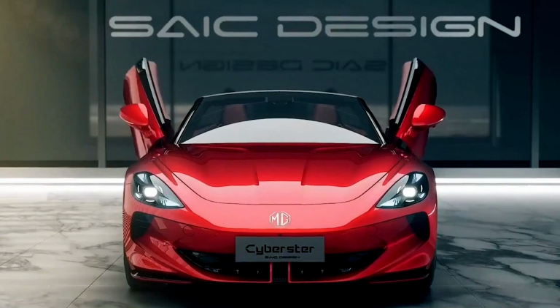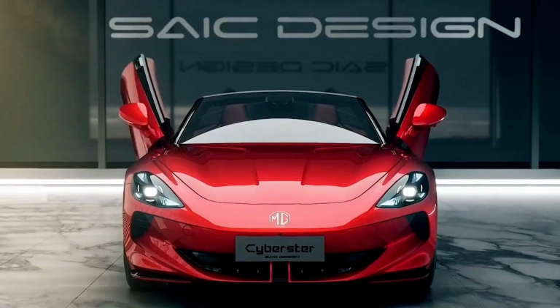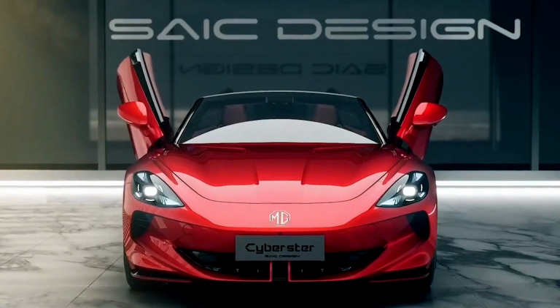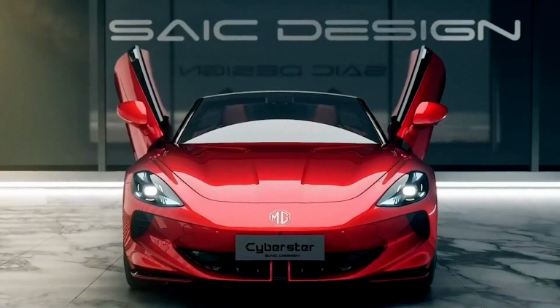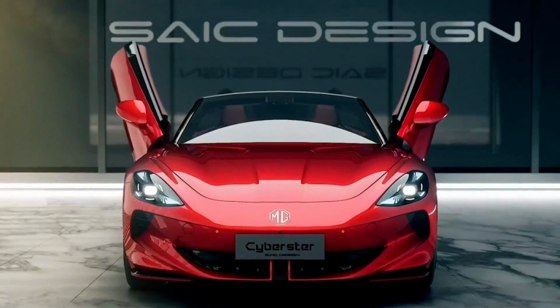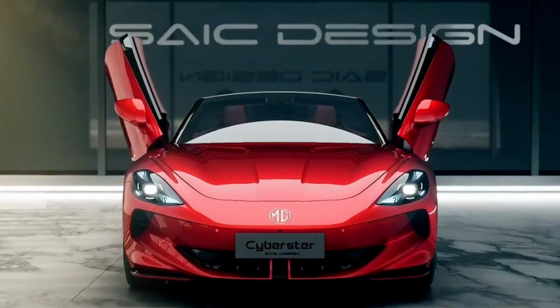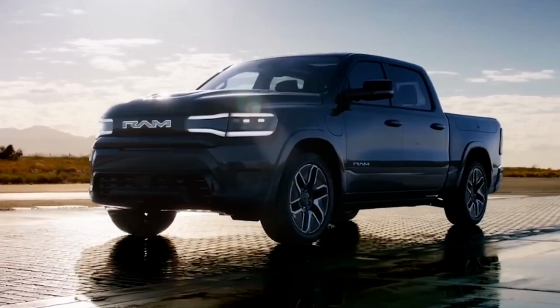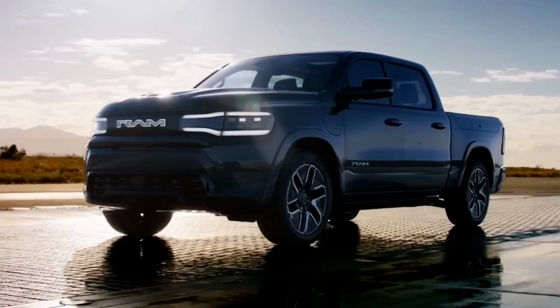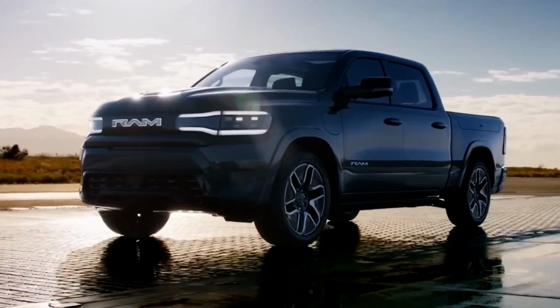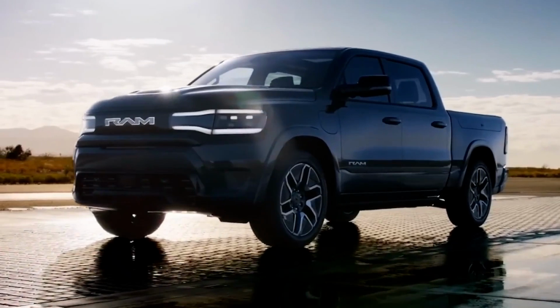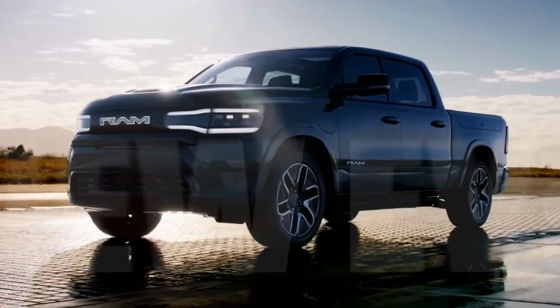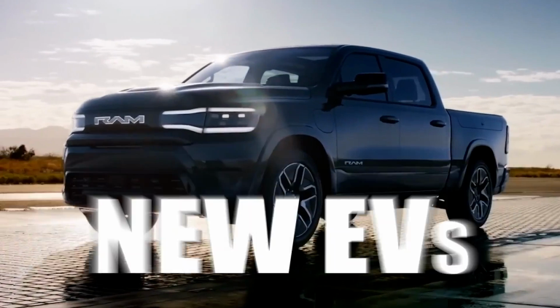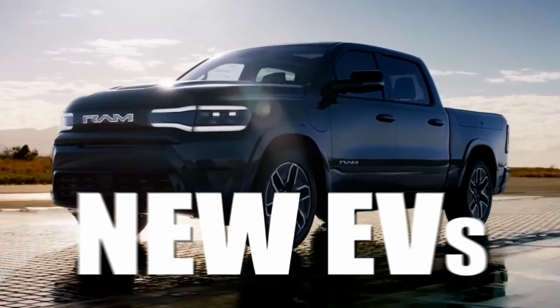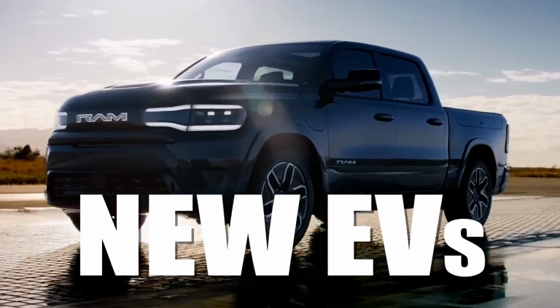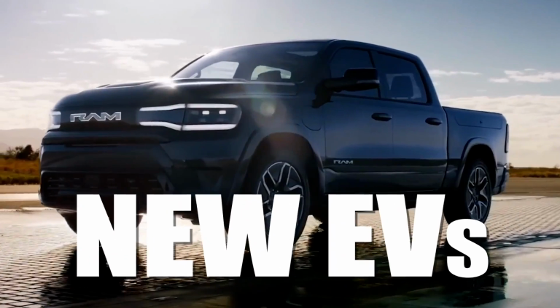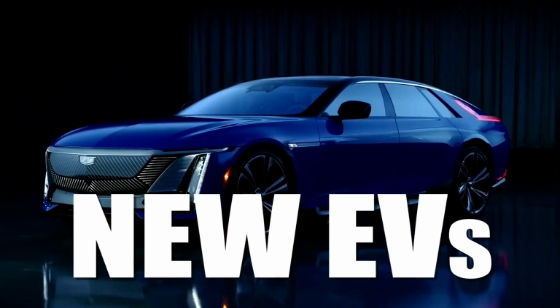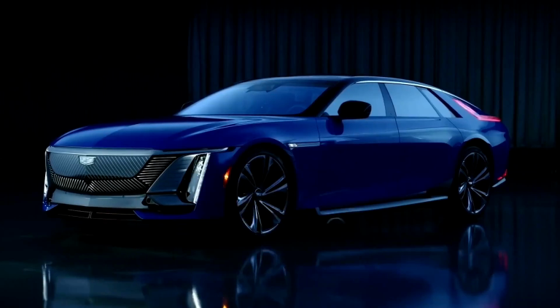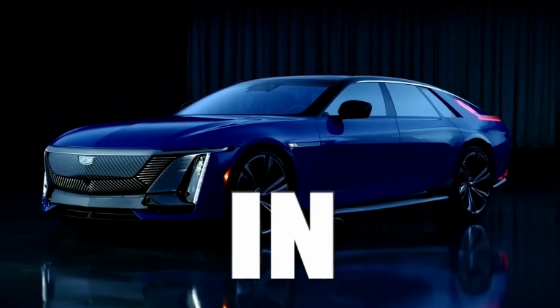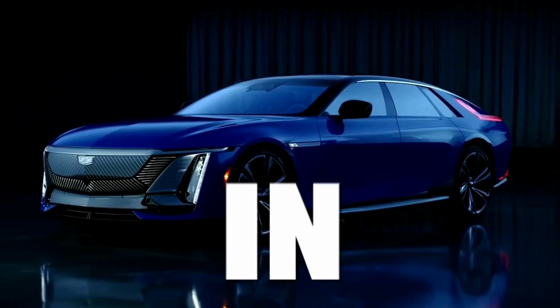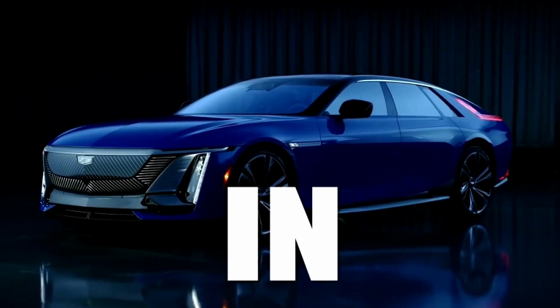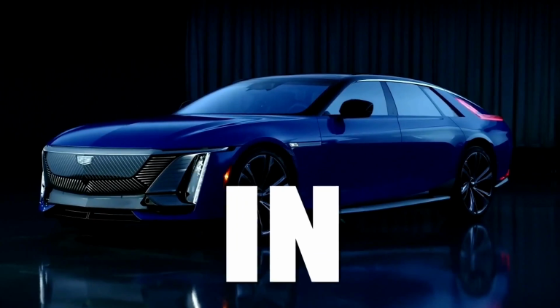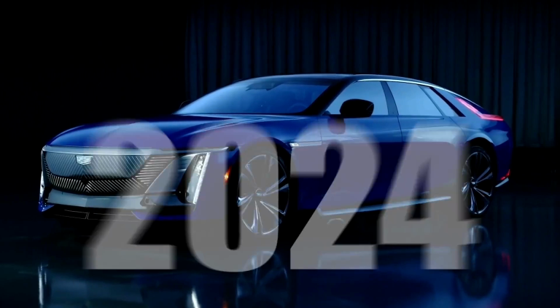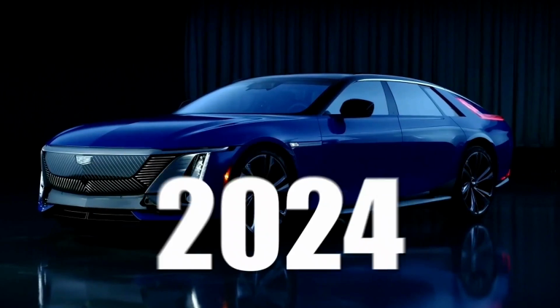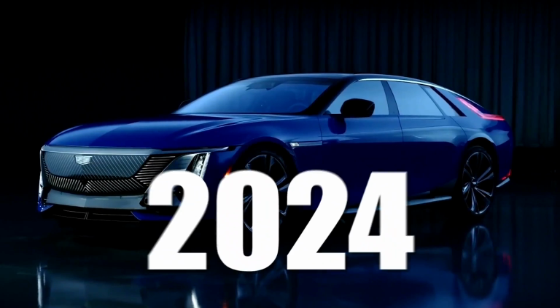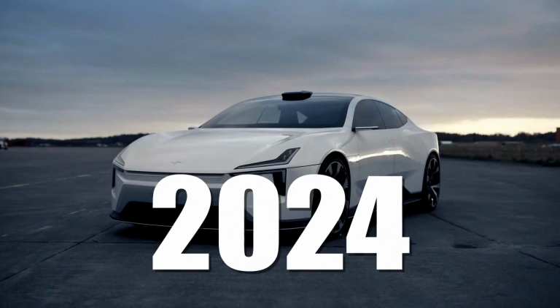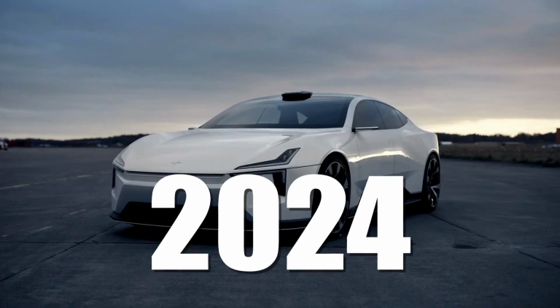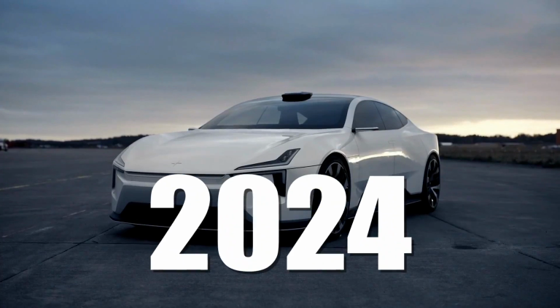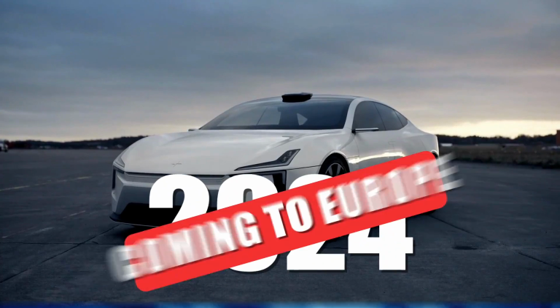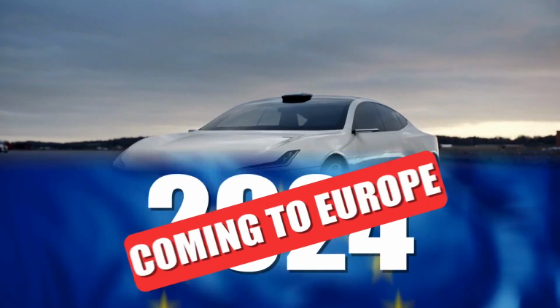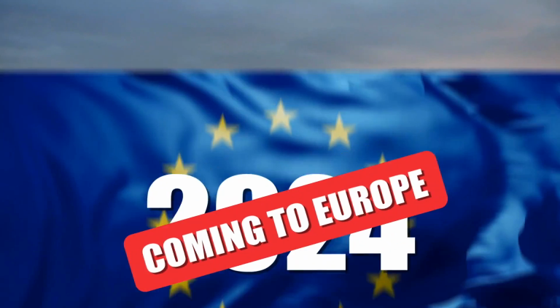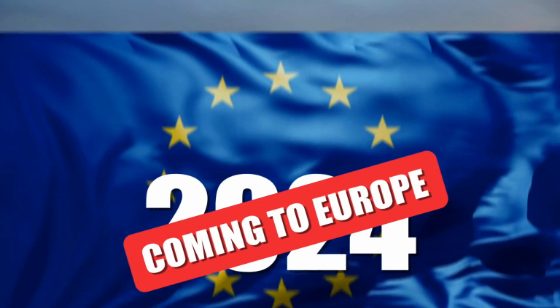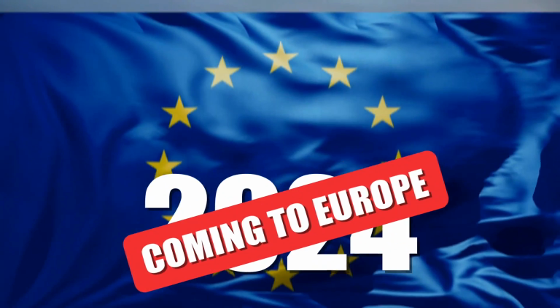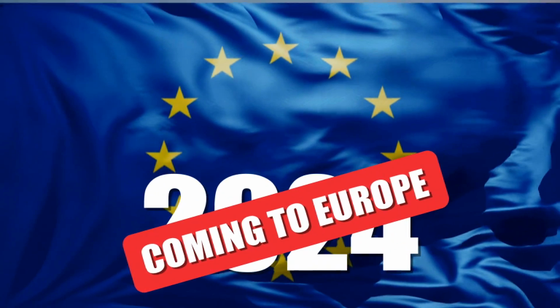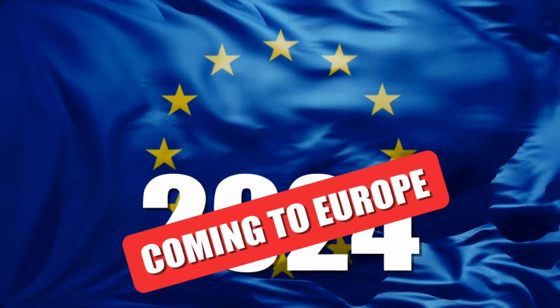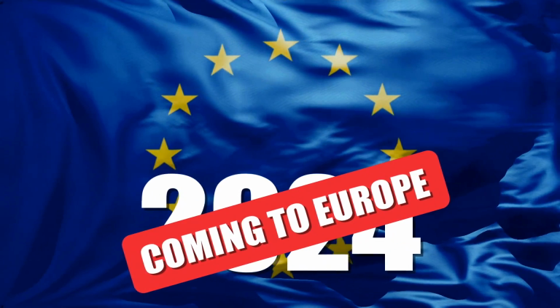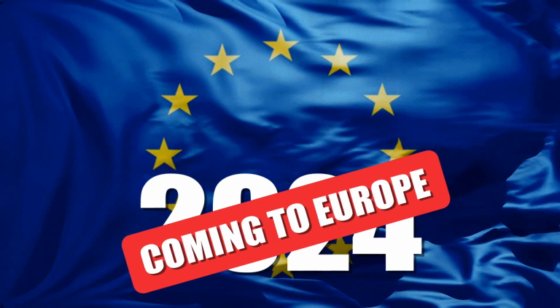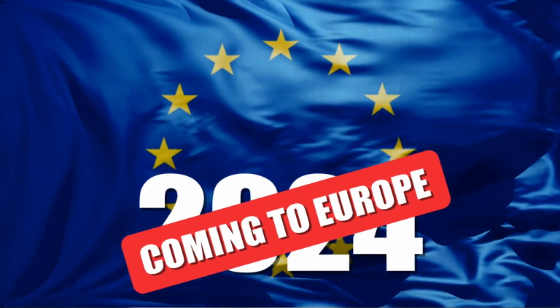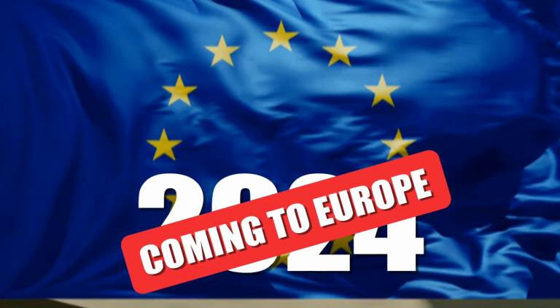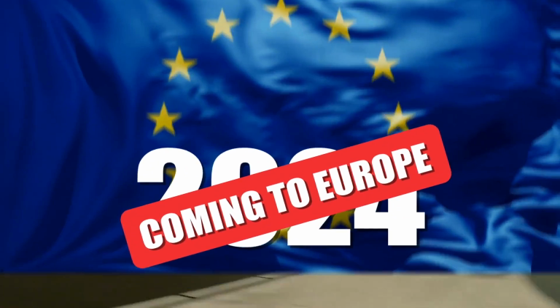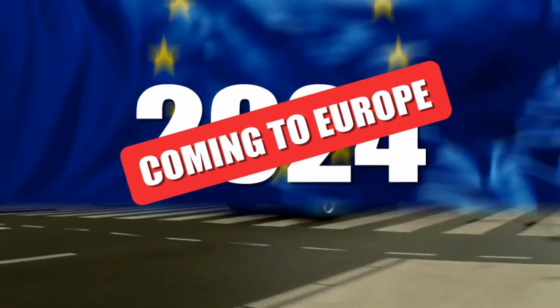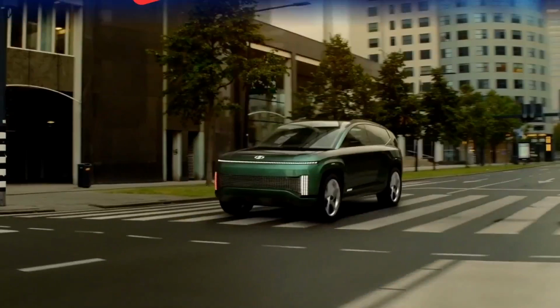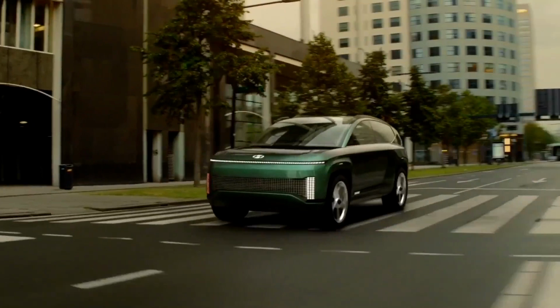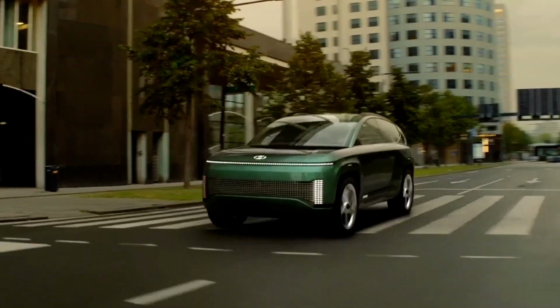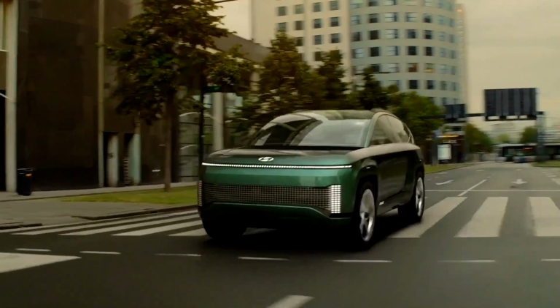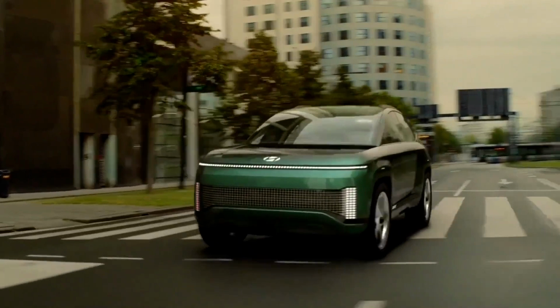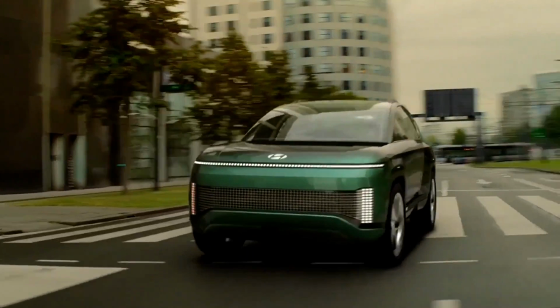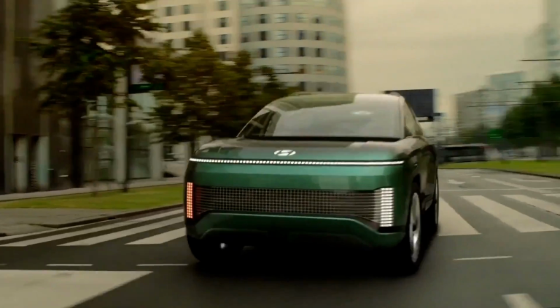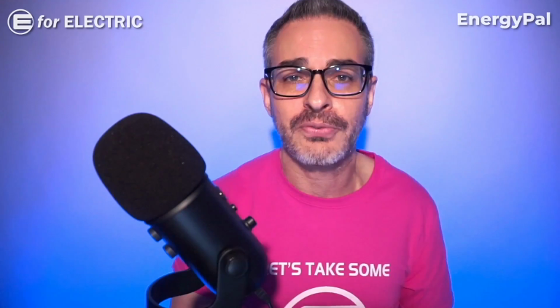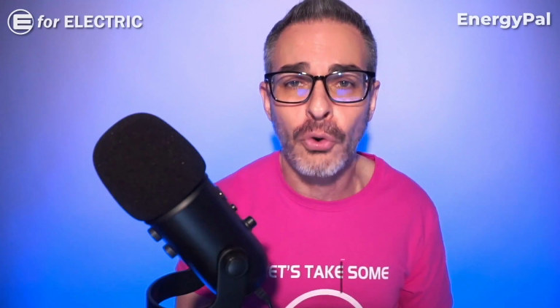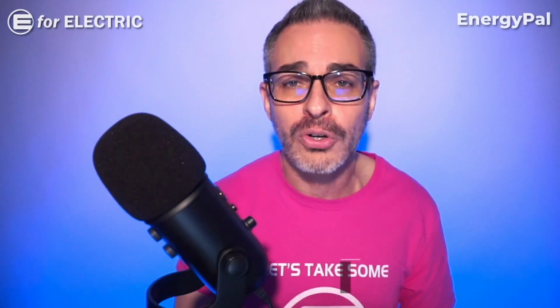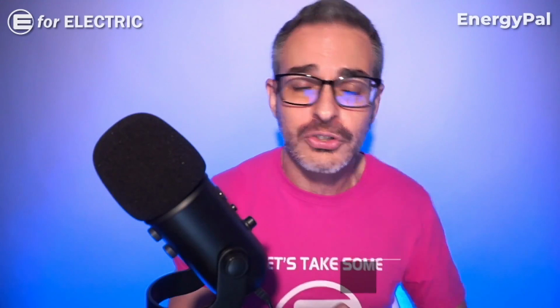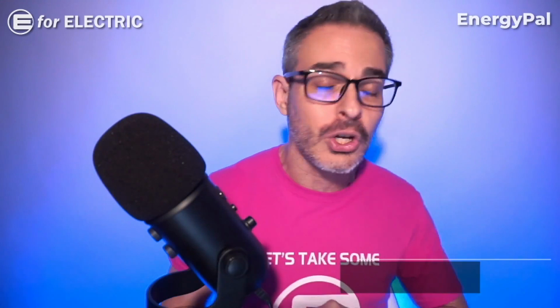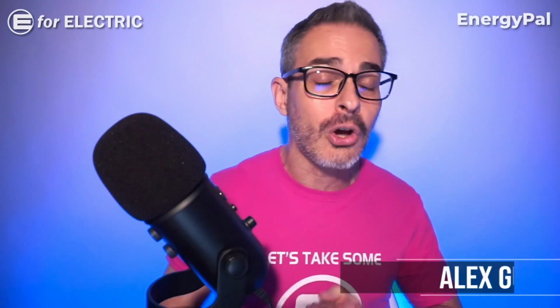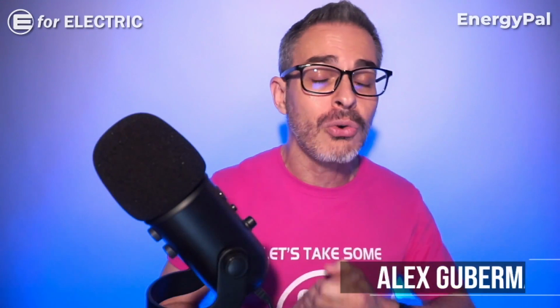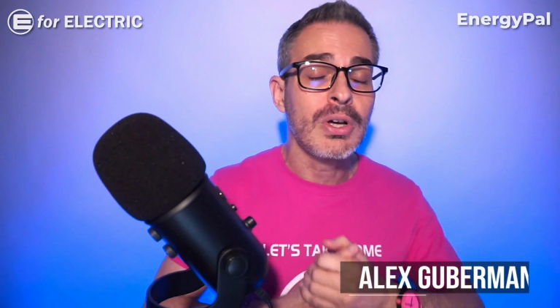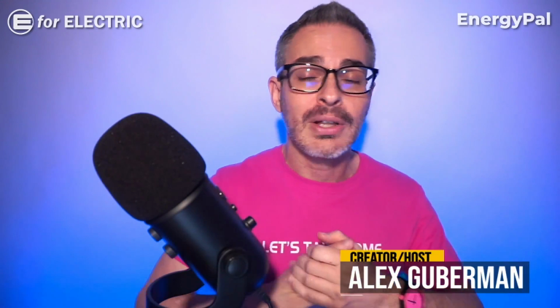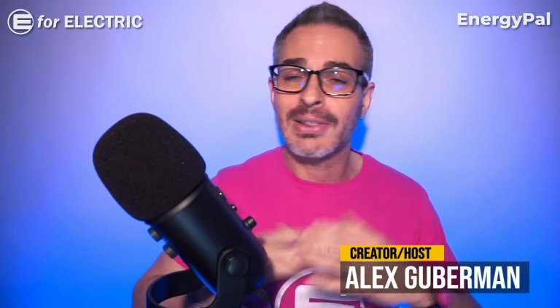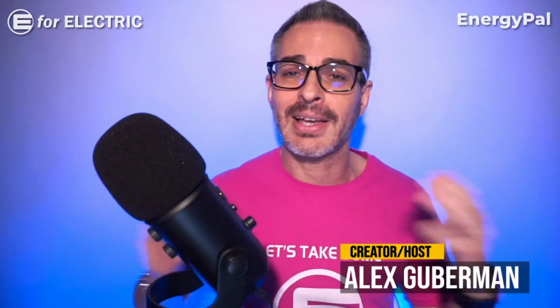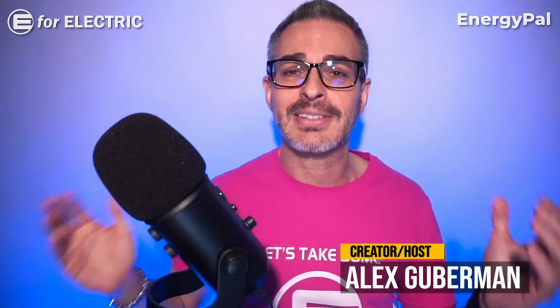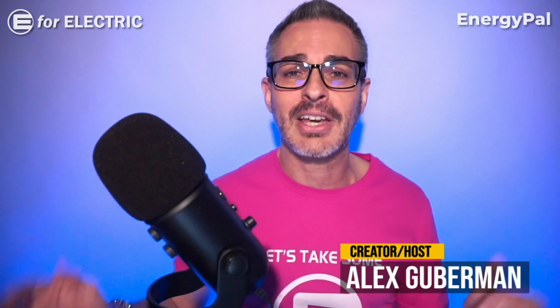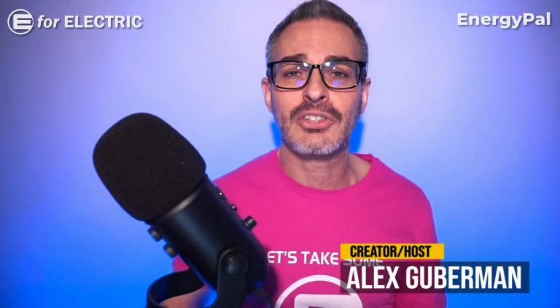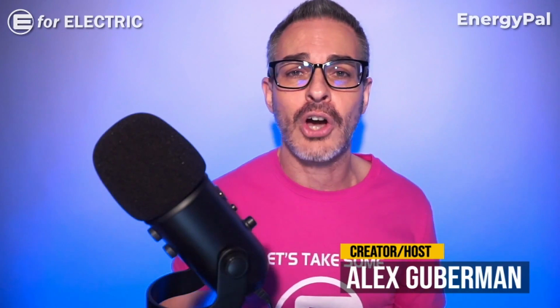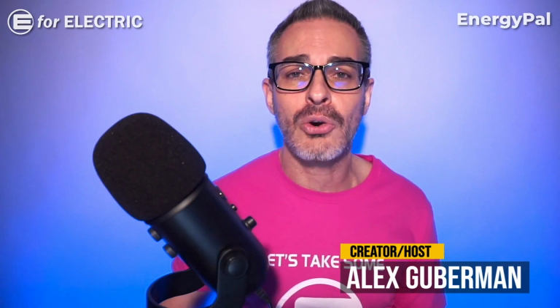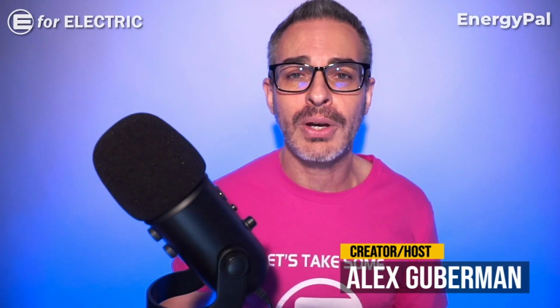I'm going to tell you about all new cars coming to Europe in 2024, so let's get going.